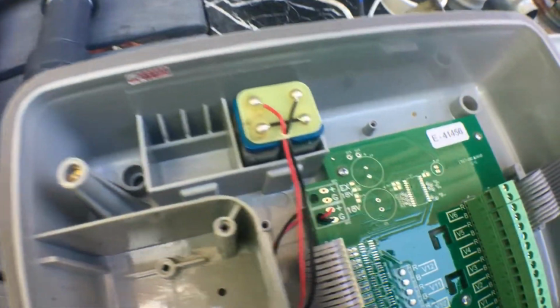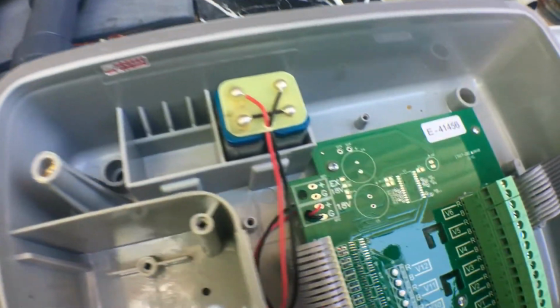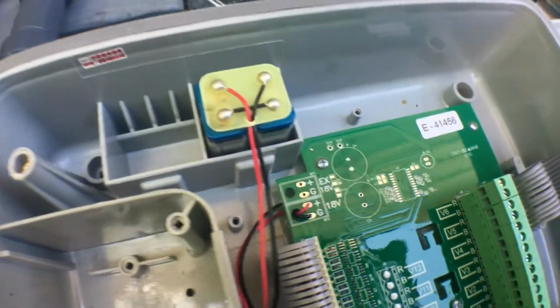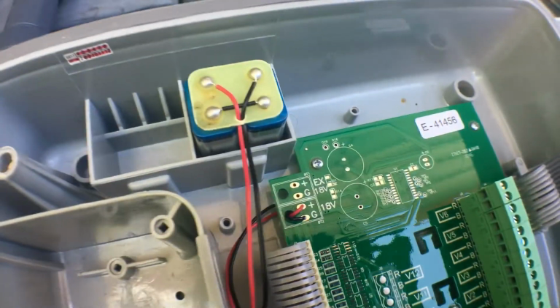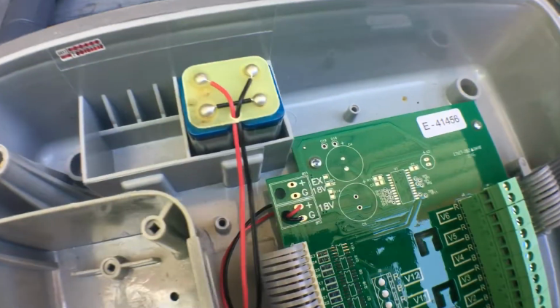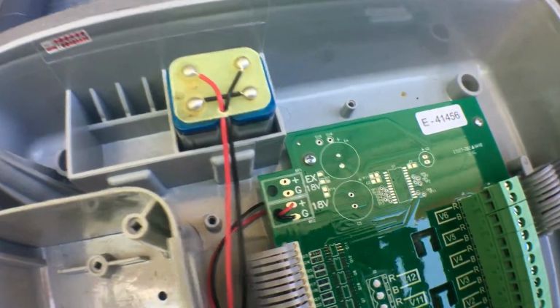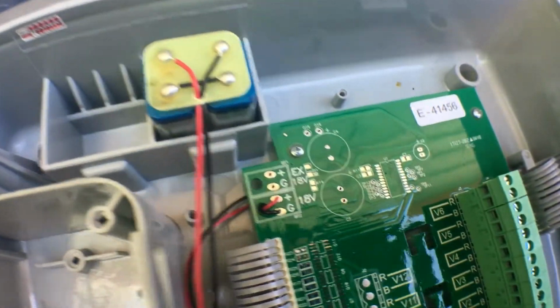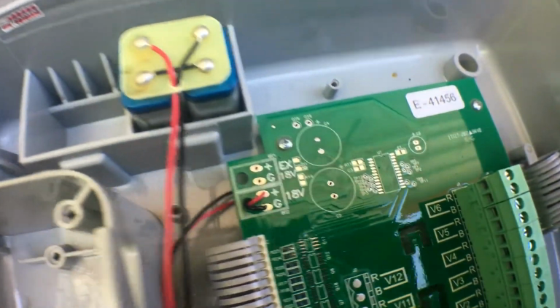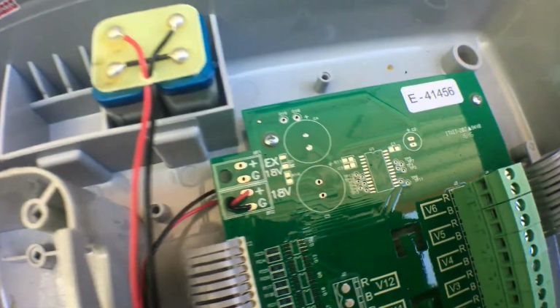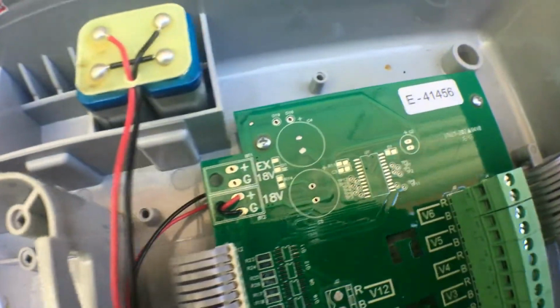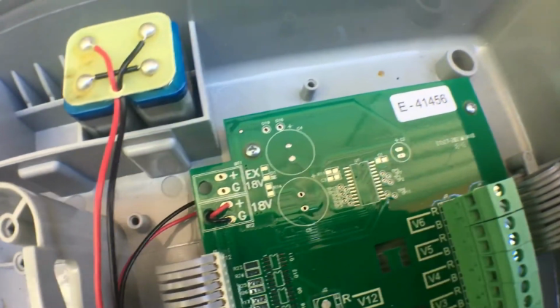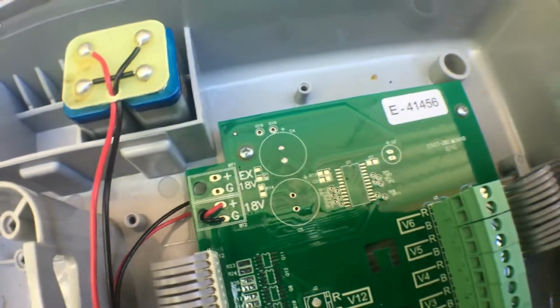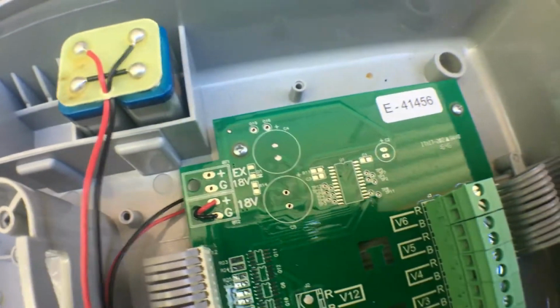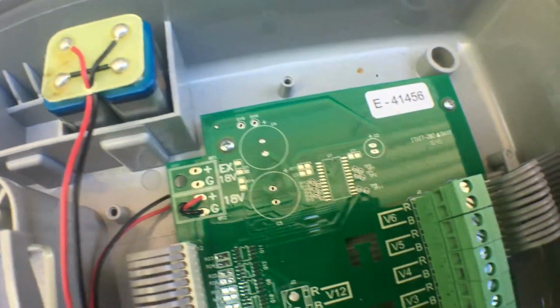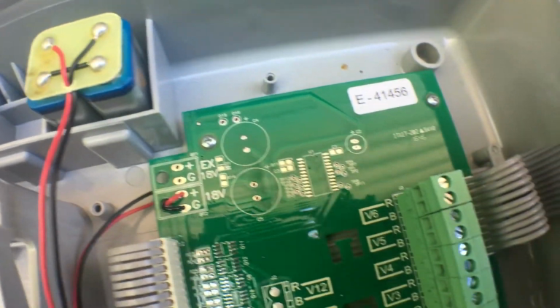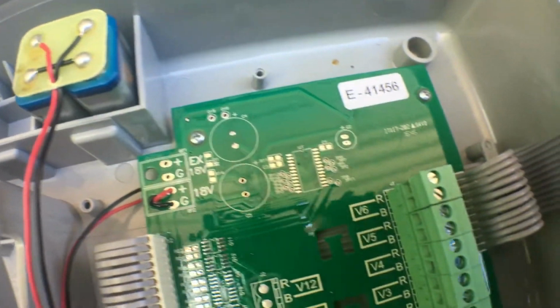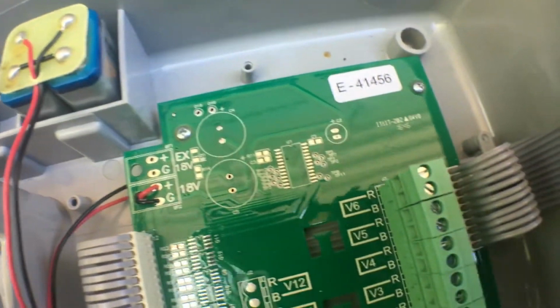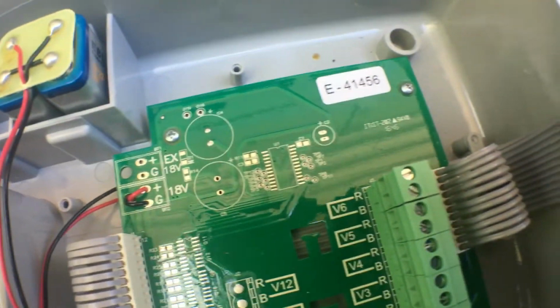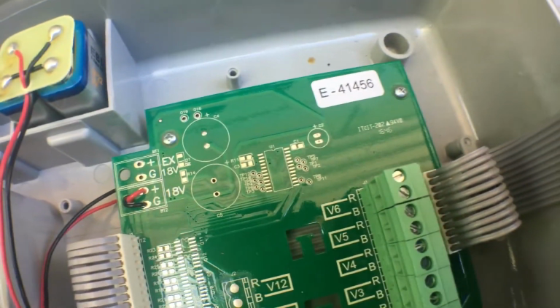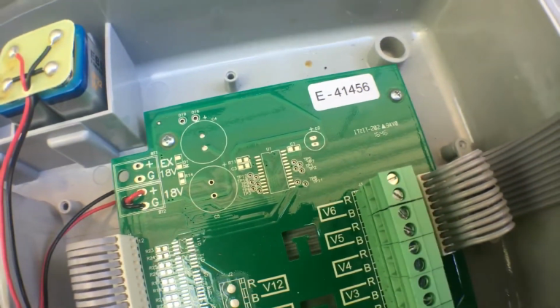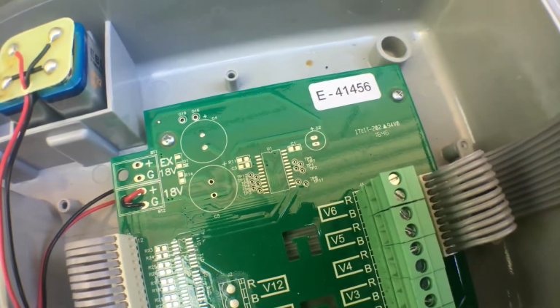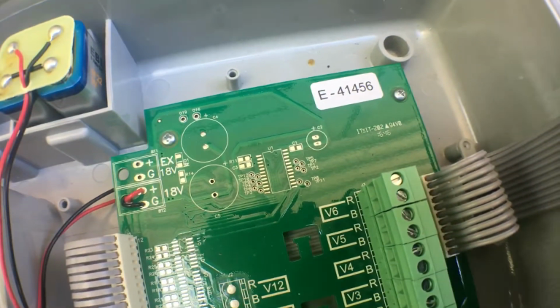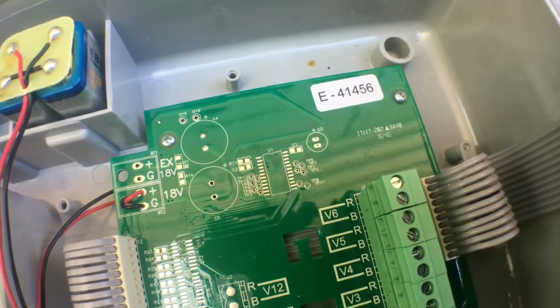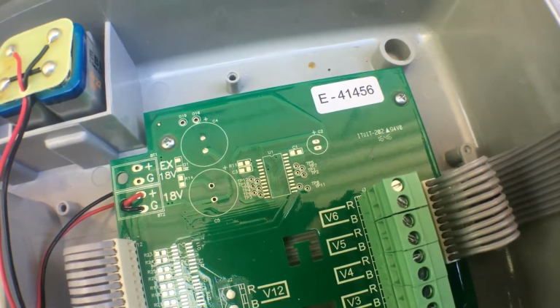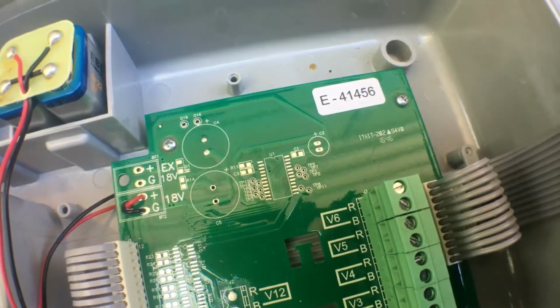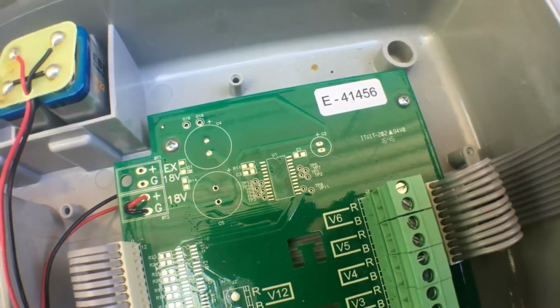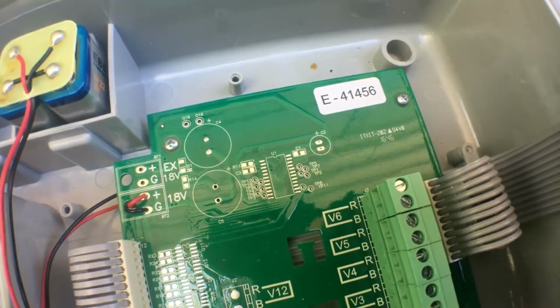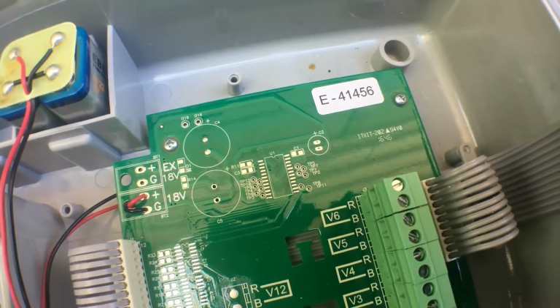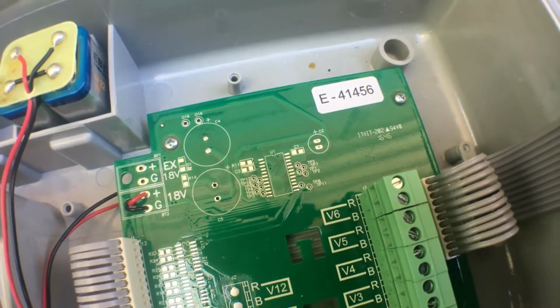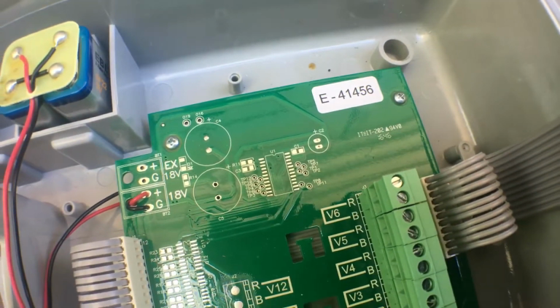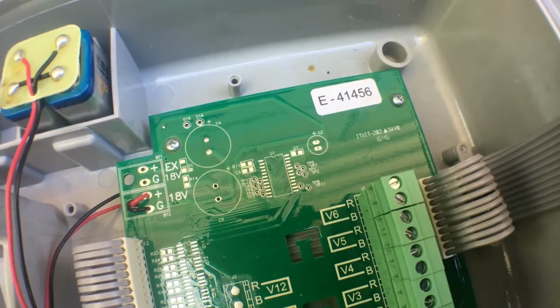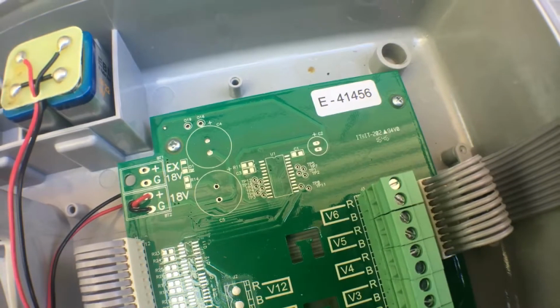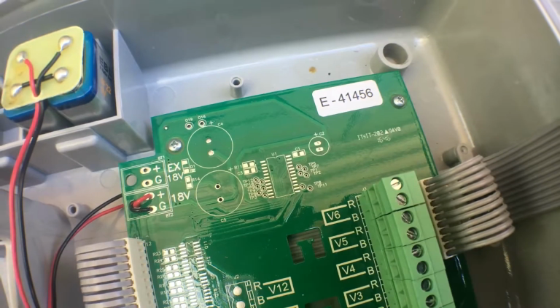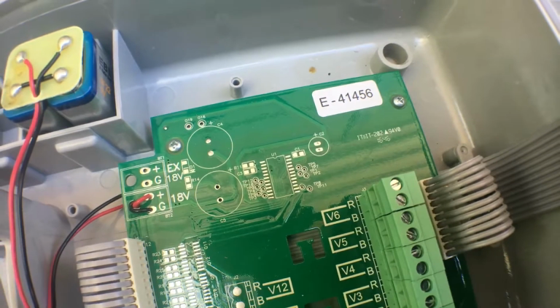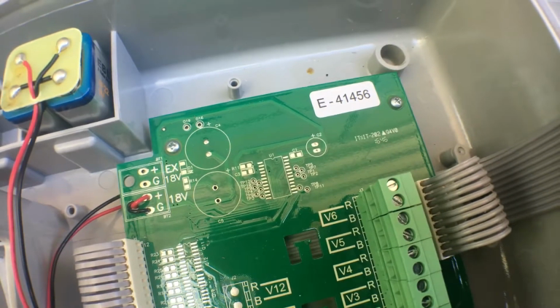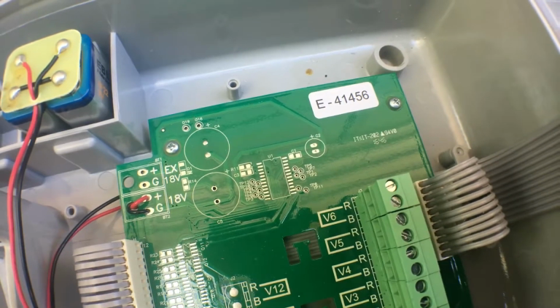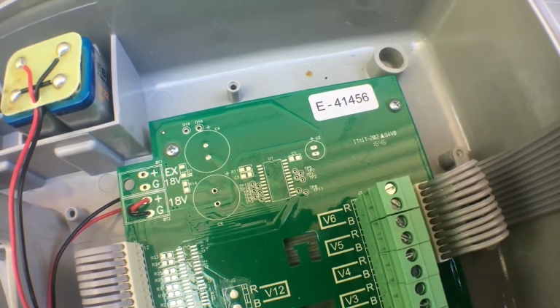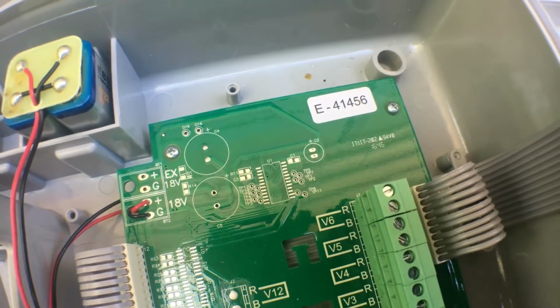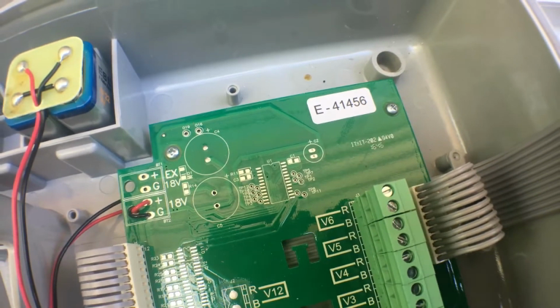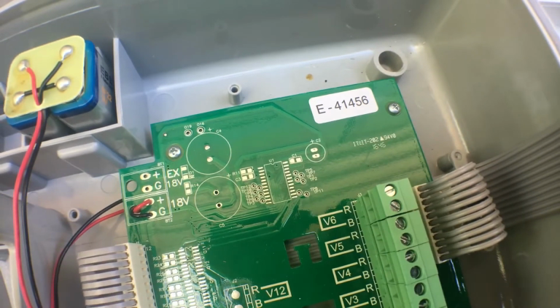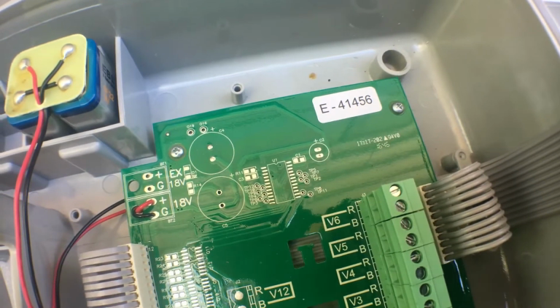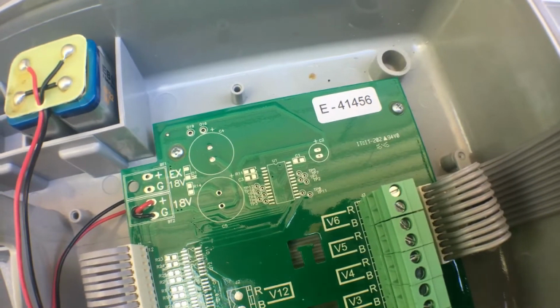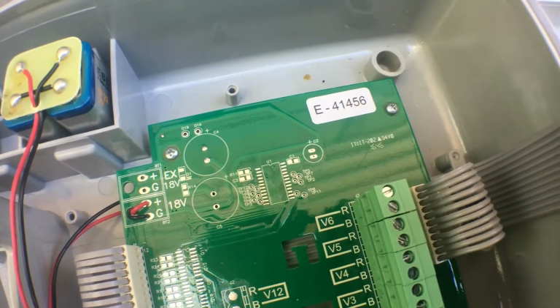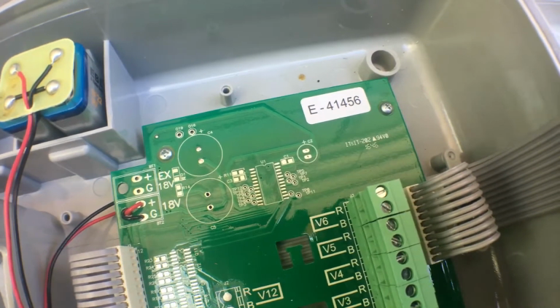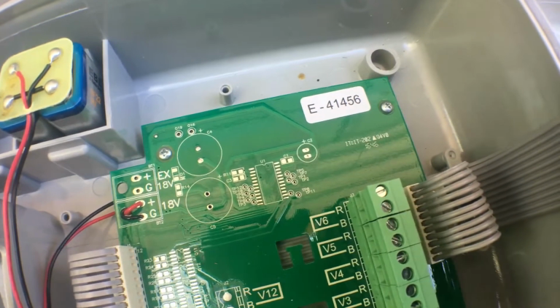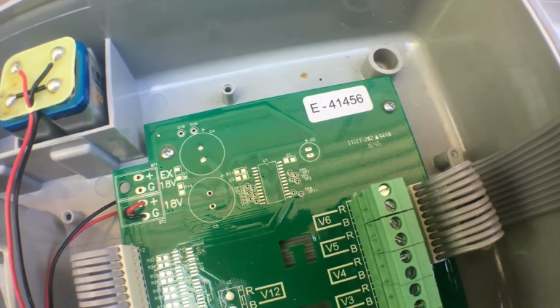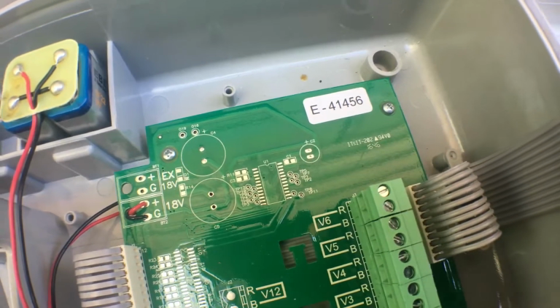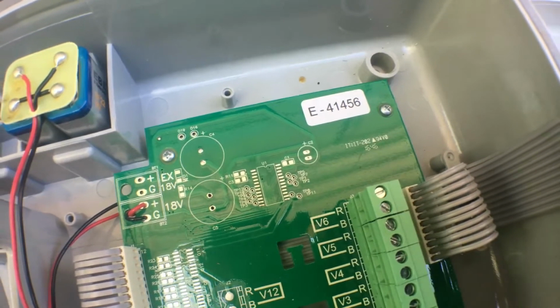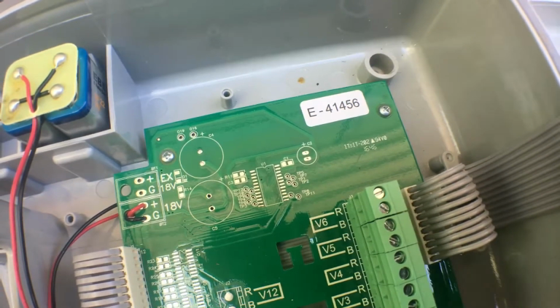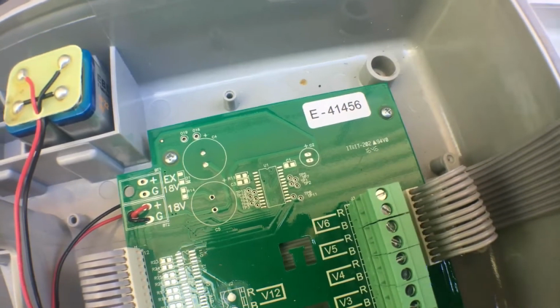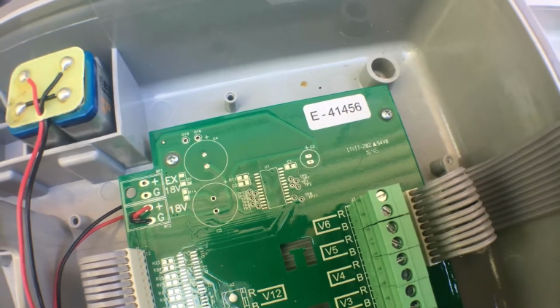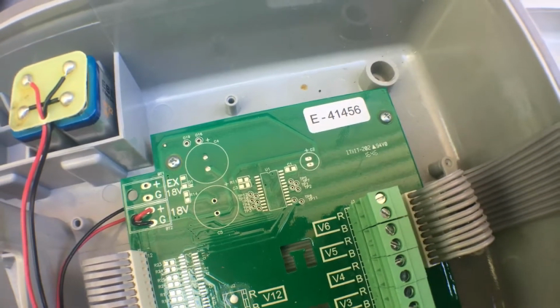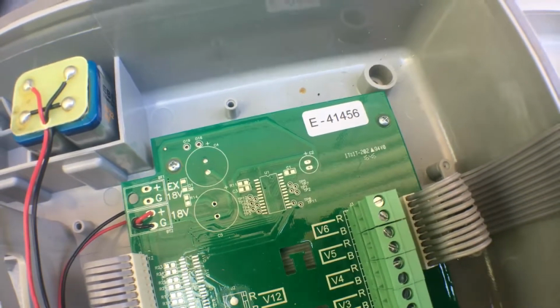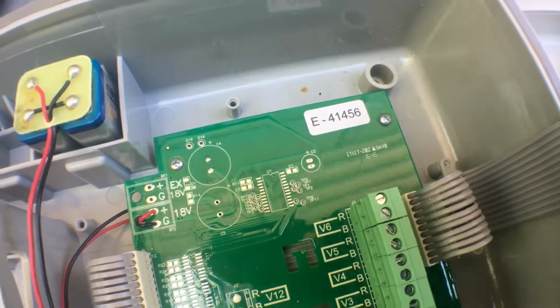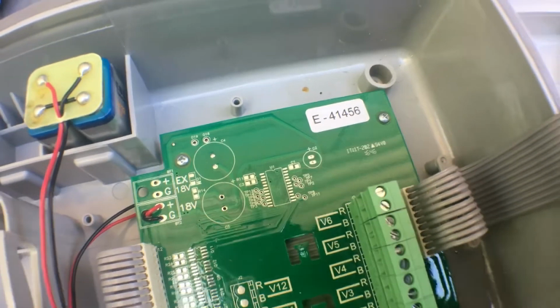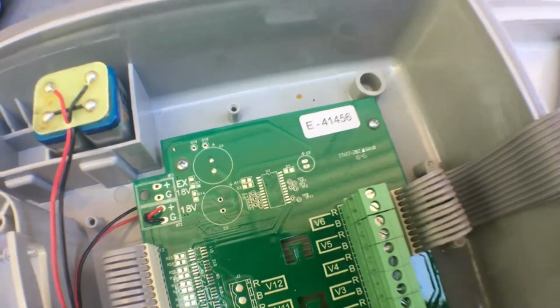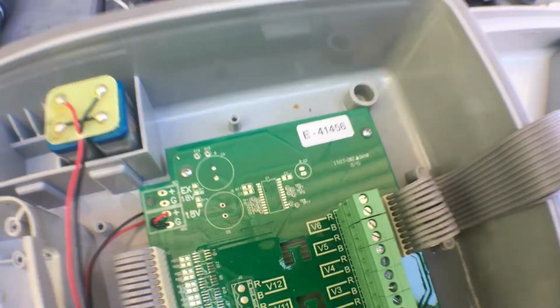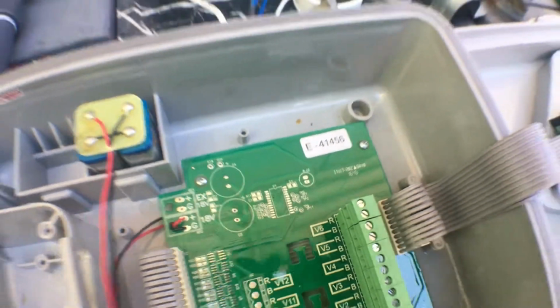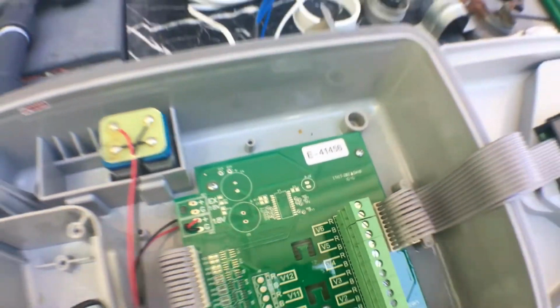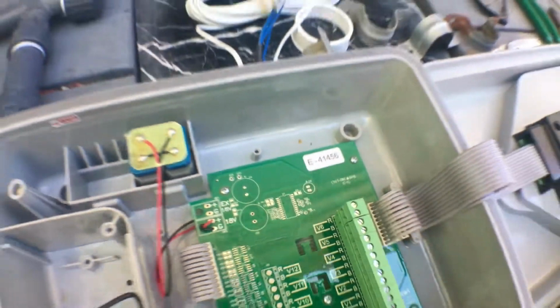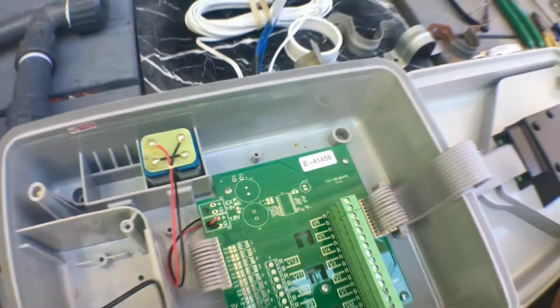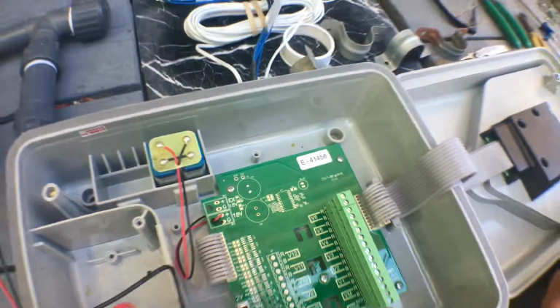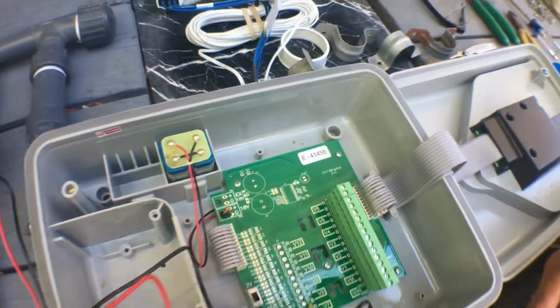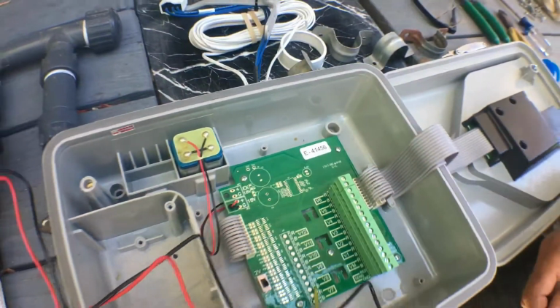So basically for beginners, where you see an R is where the red goes, and where you see a B is where the black goes. Is that correct? That's correct, yeah.